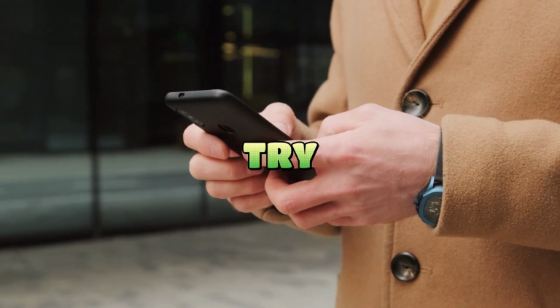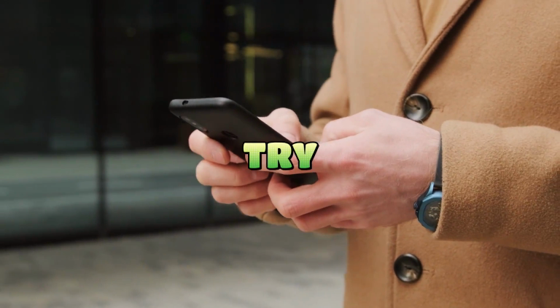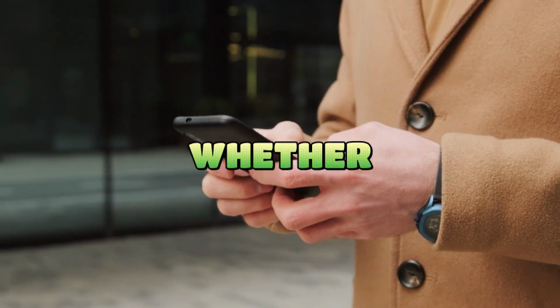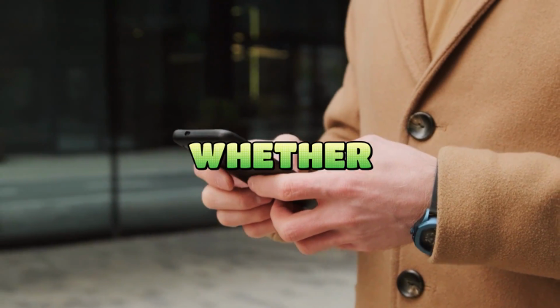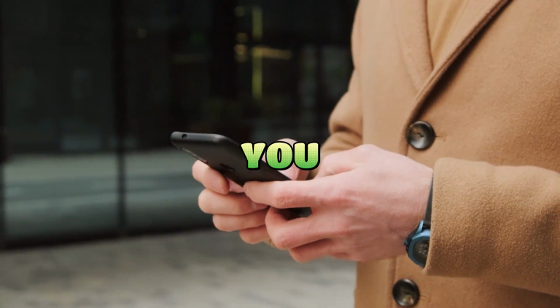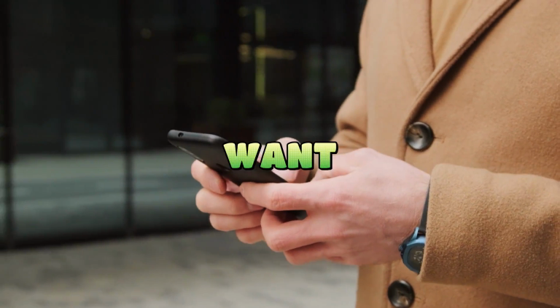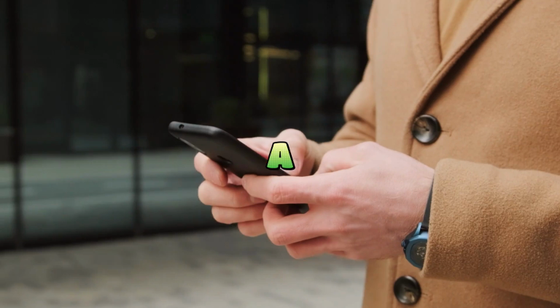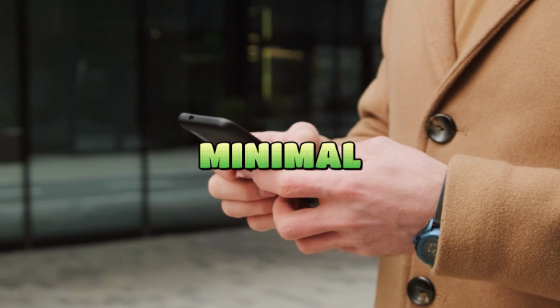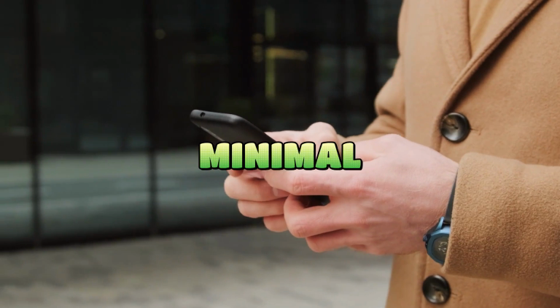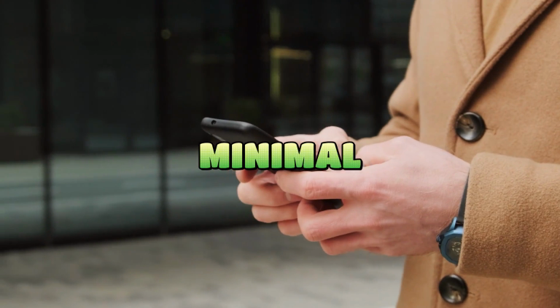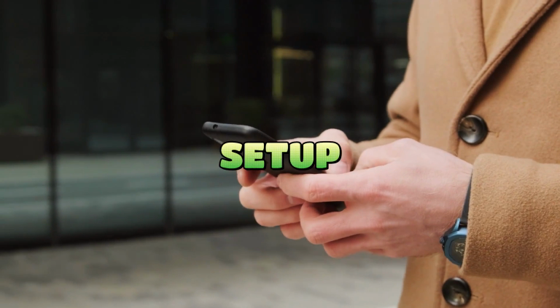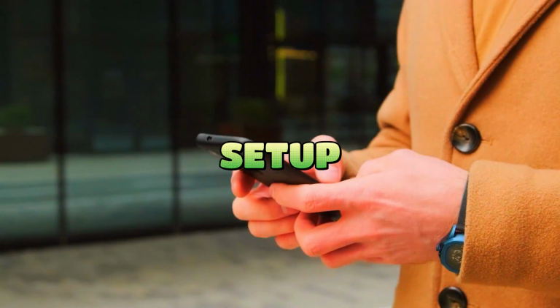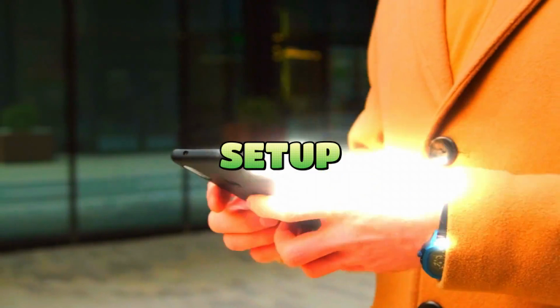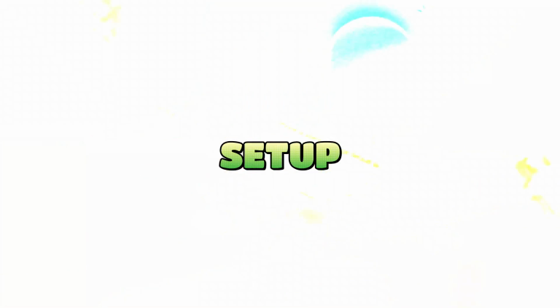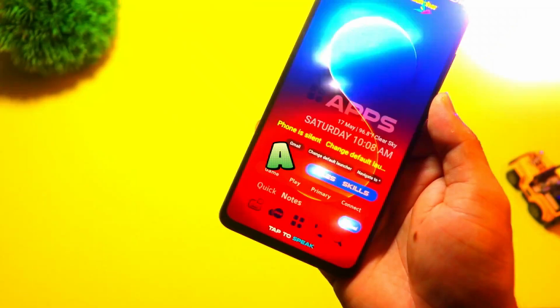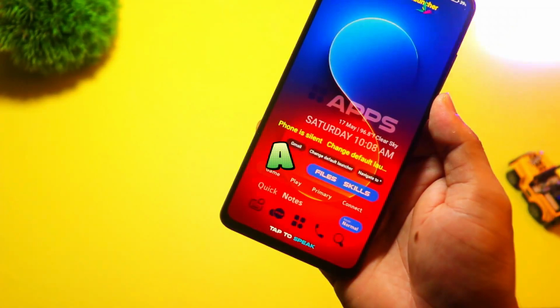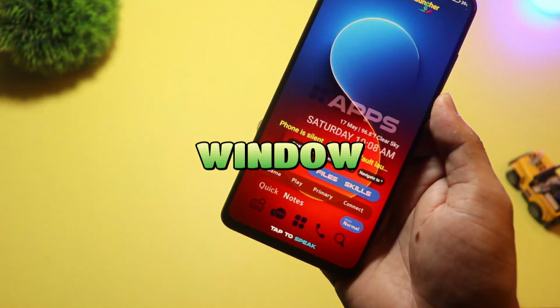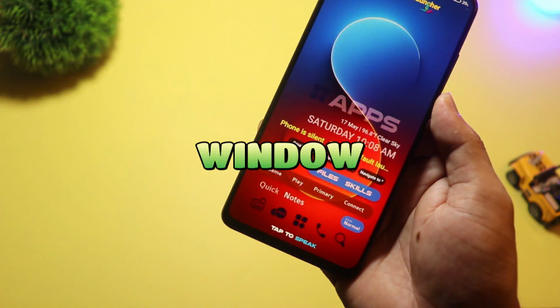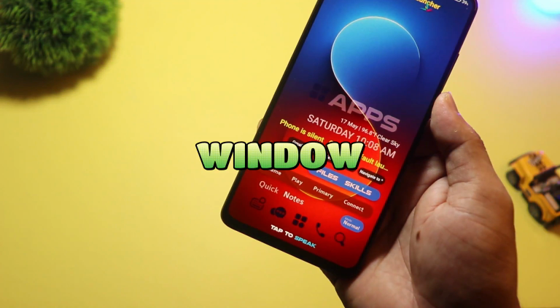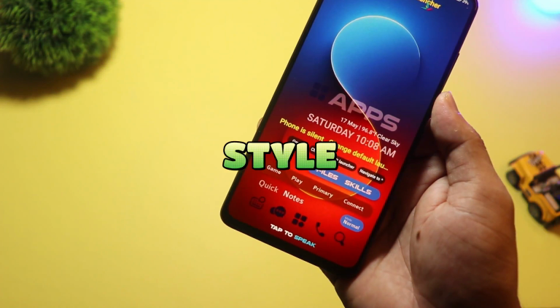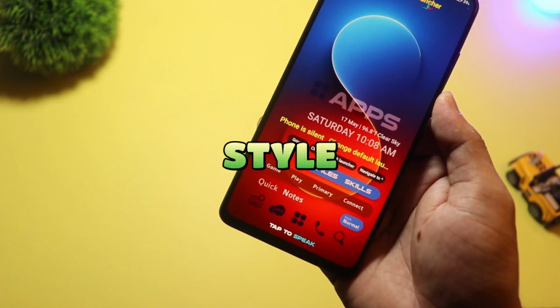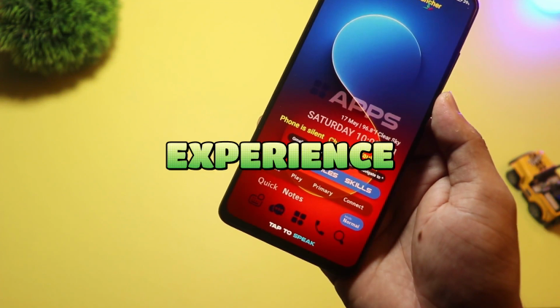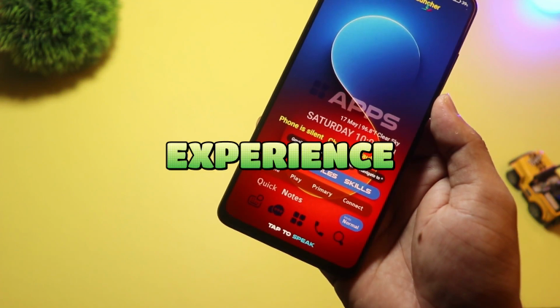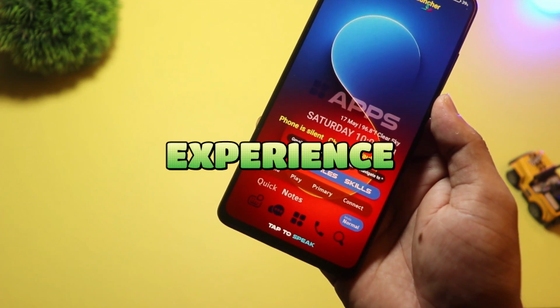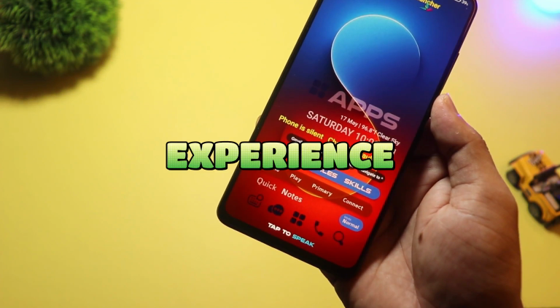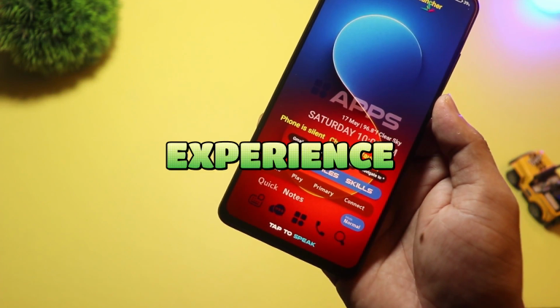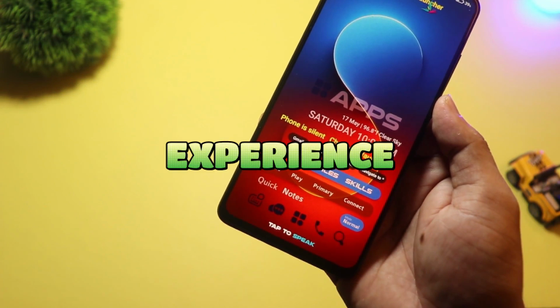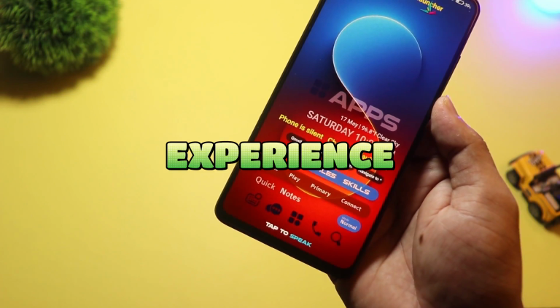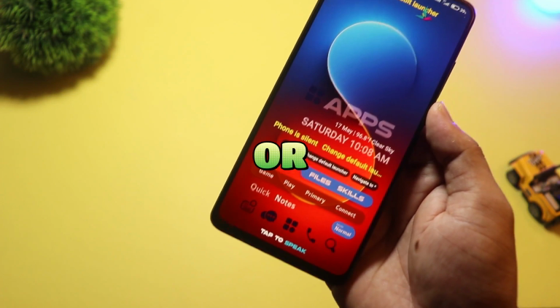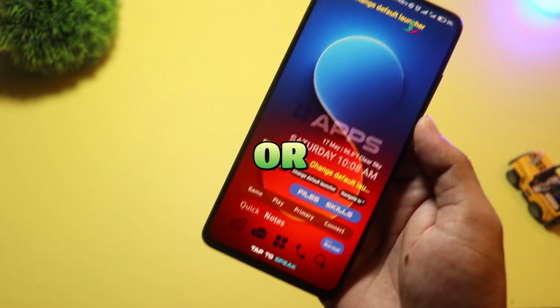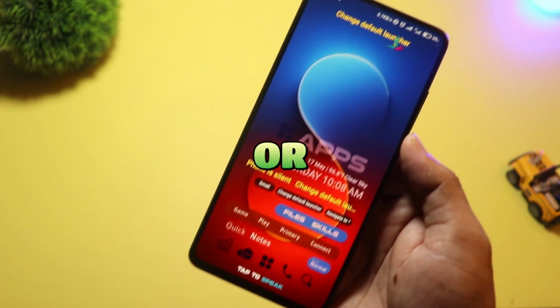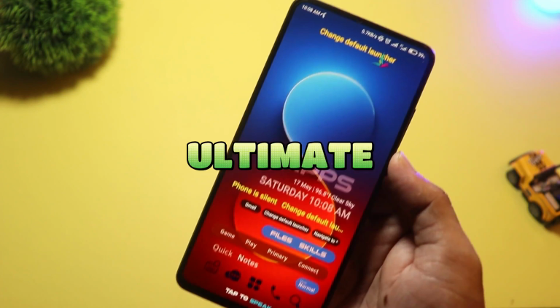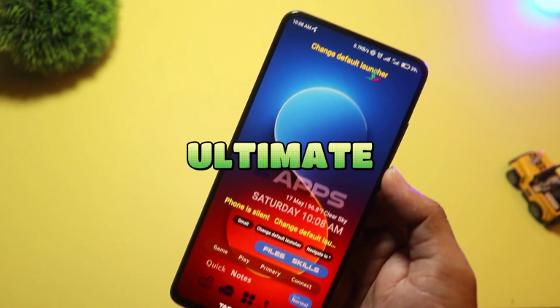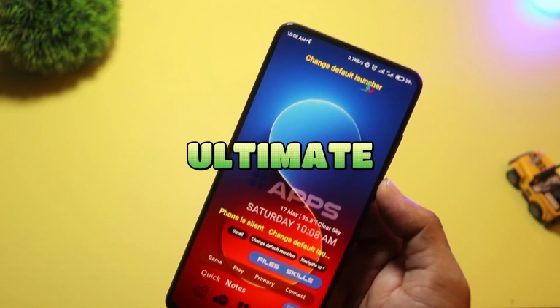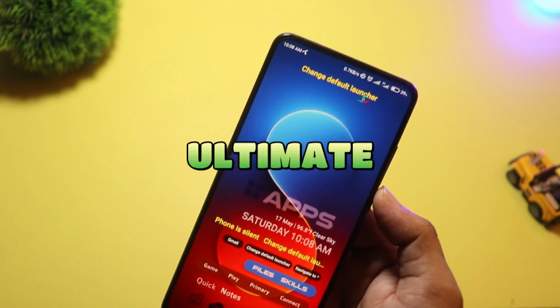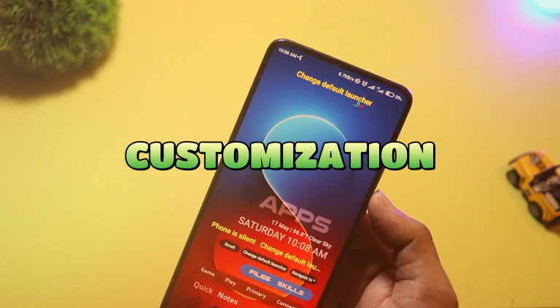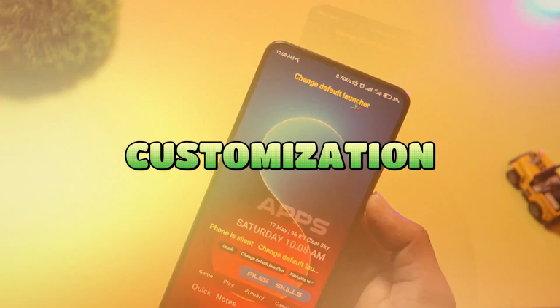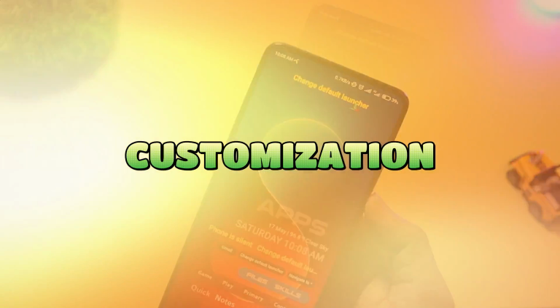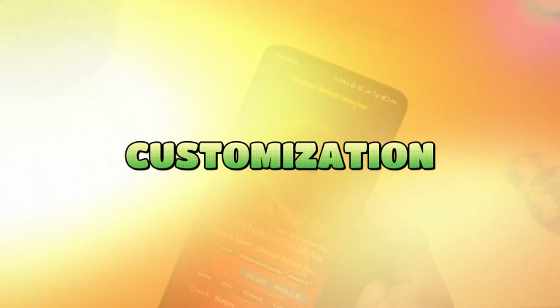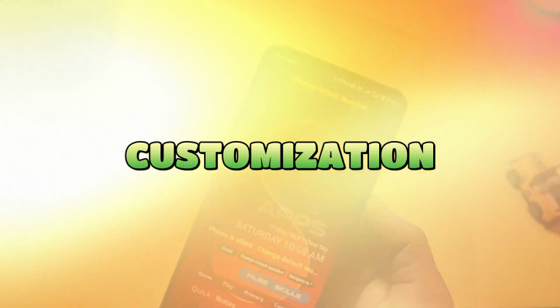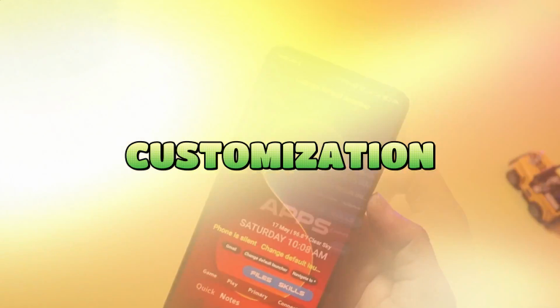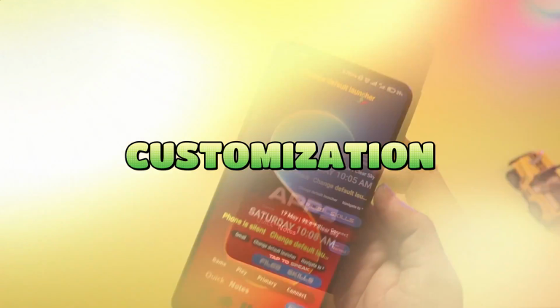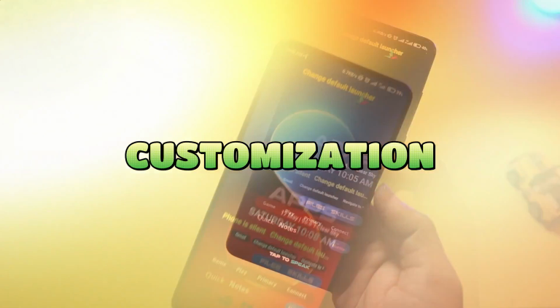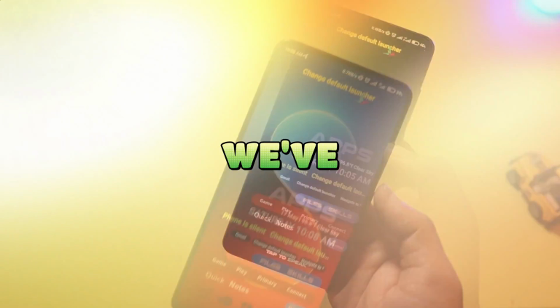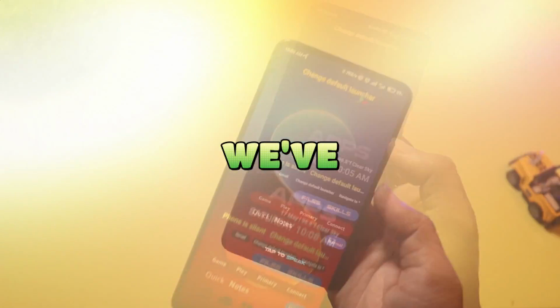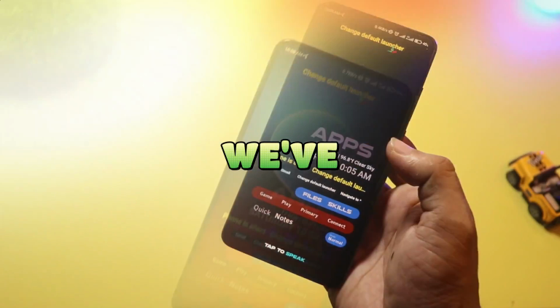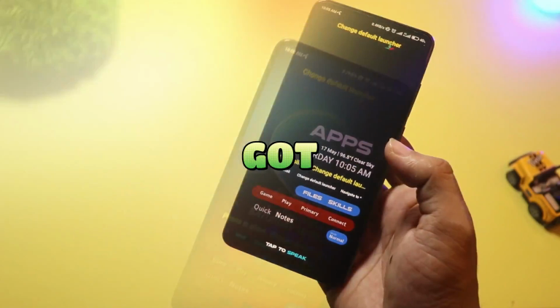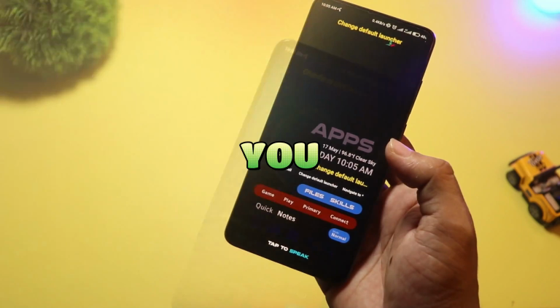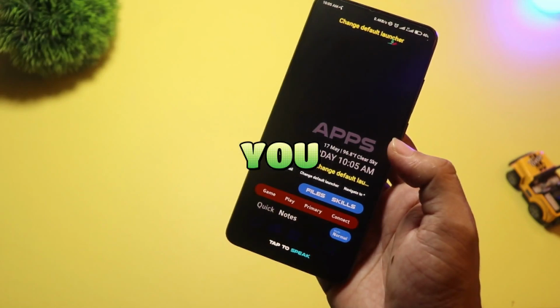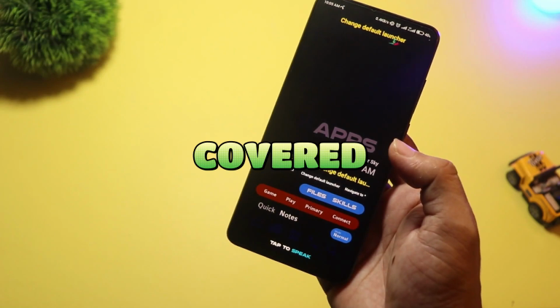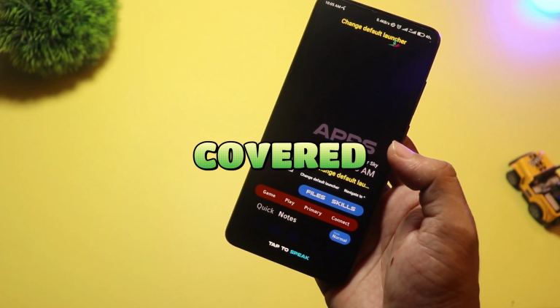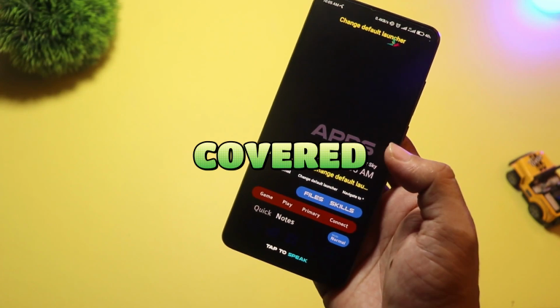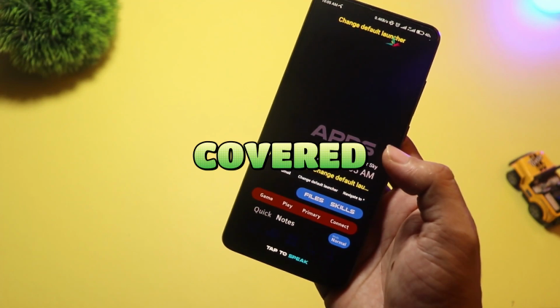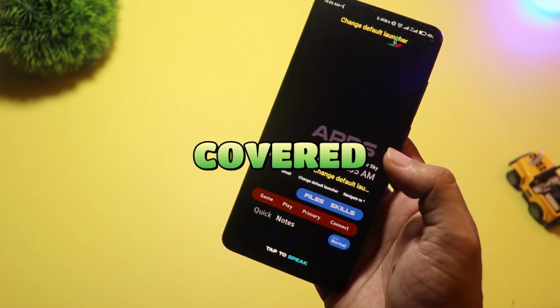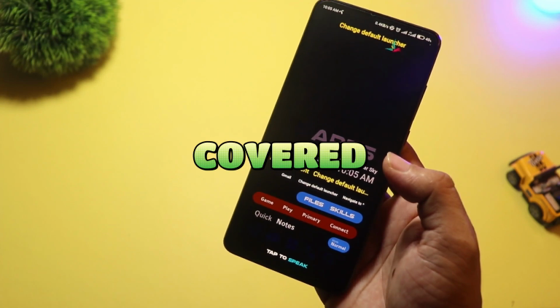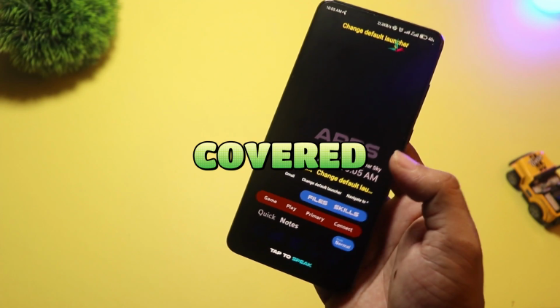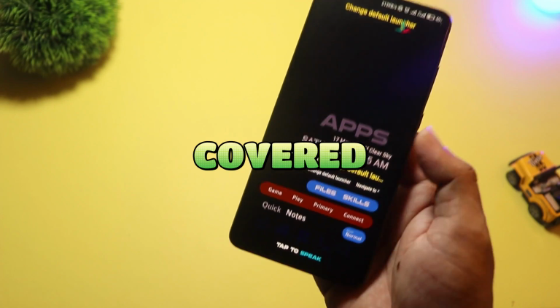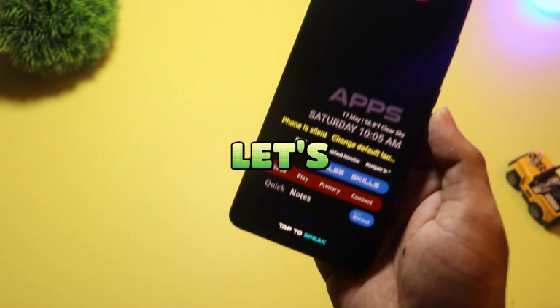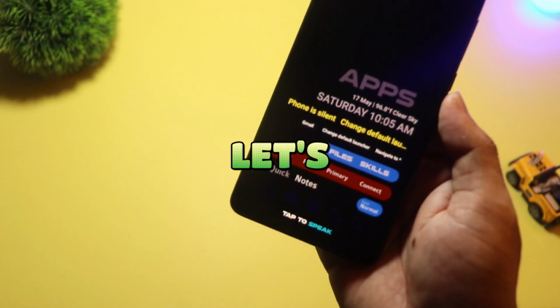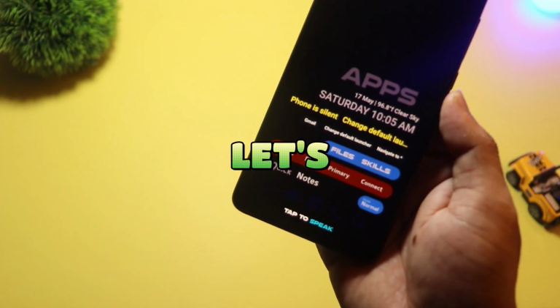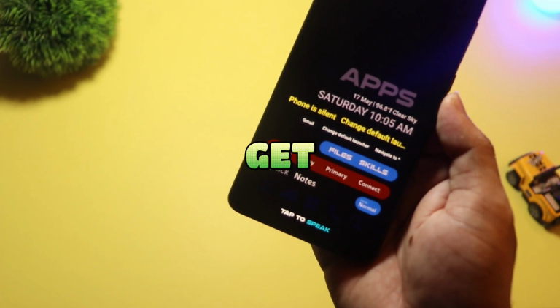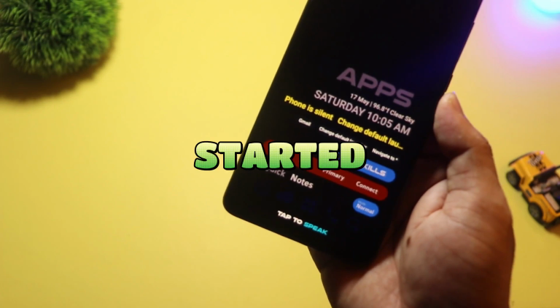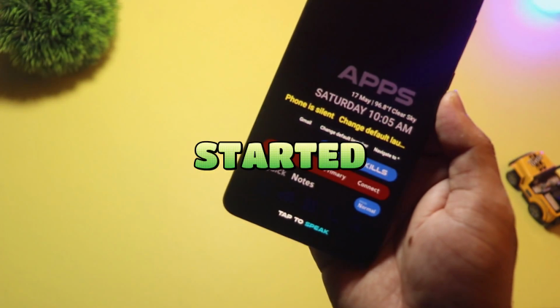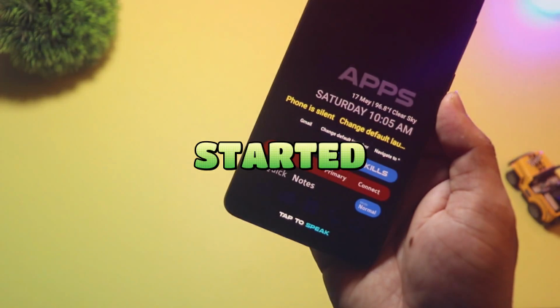Whether you want a minimal setup, a Windows-style experience, or ultimate customization, we've got you covered. Let's get started.